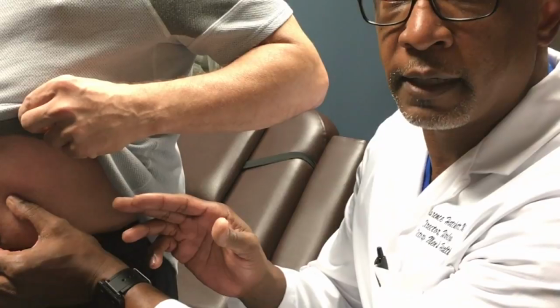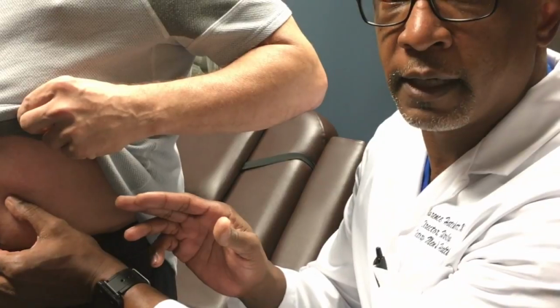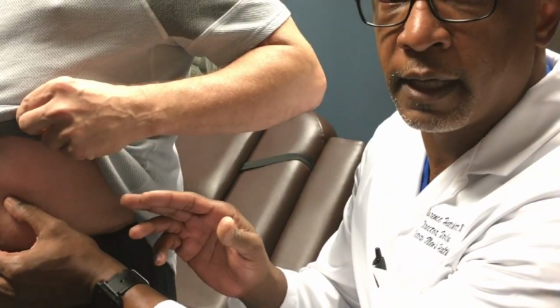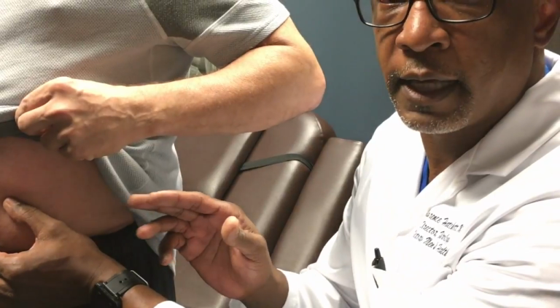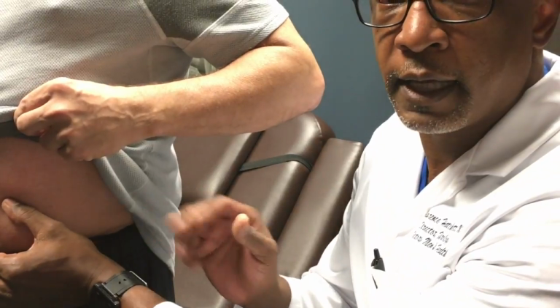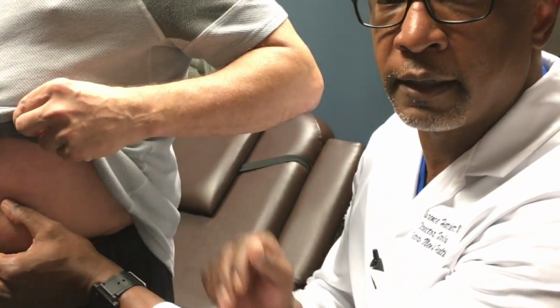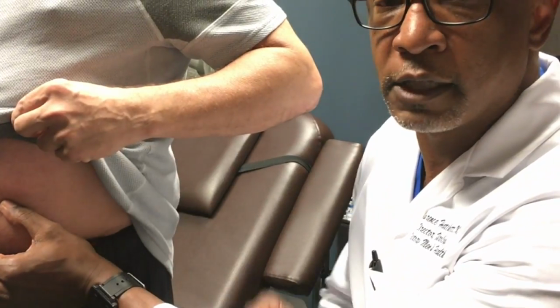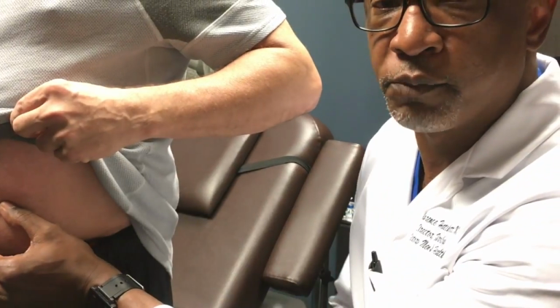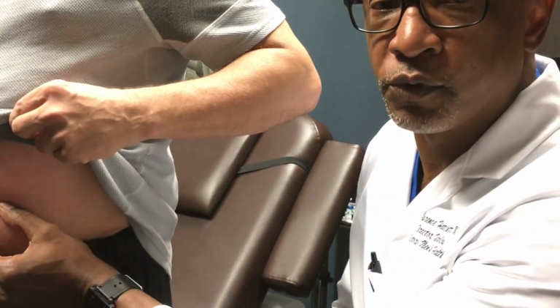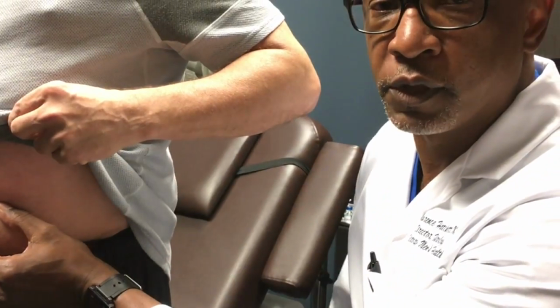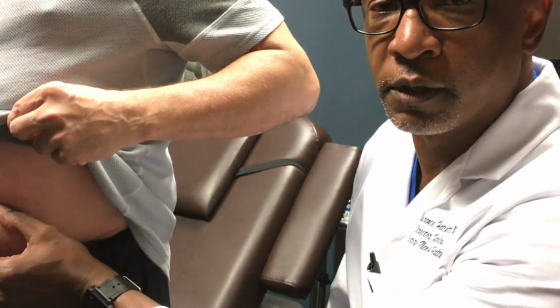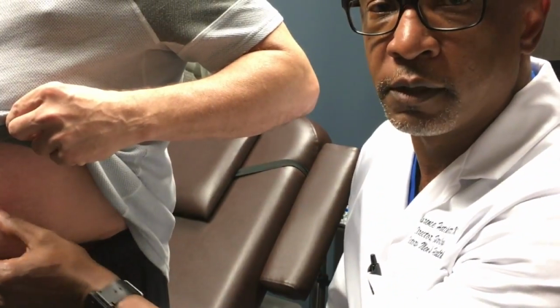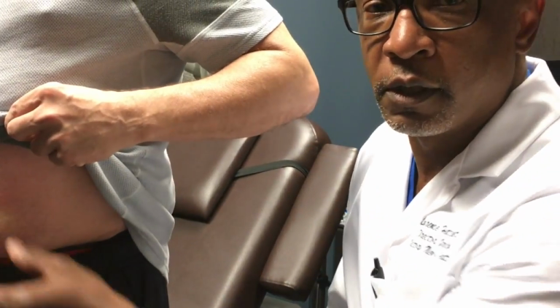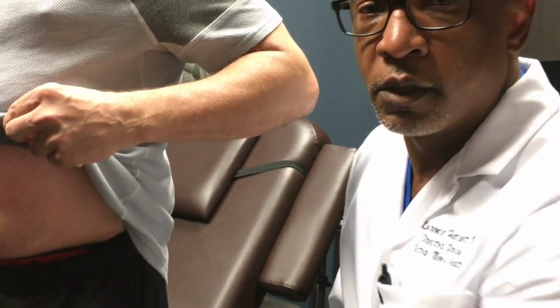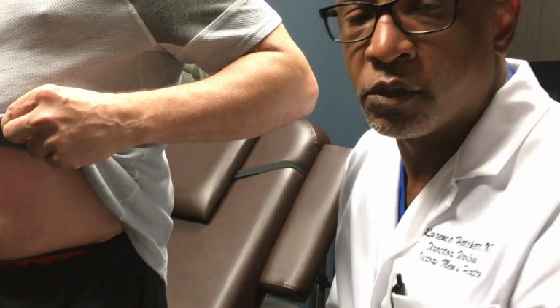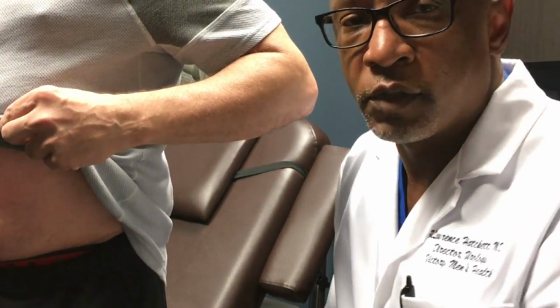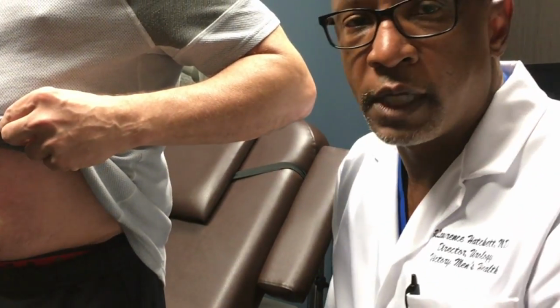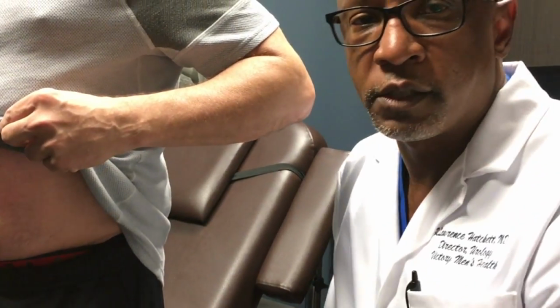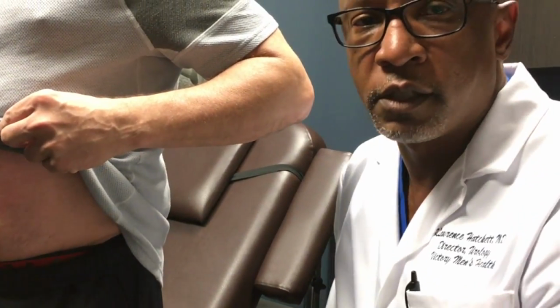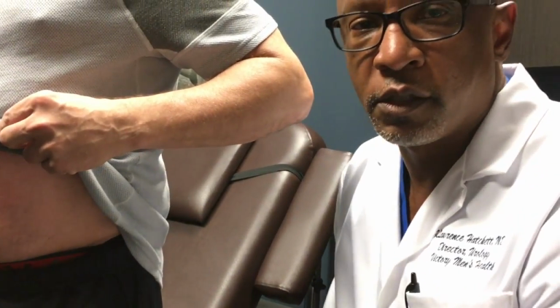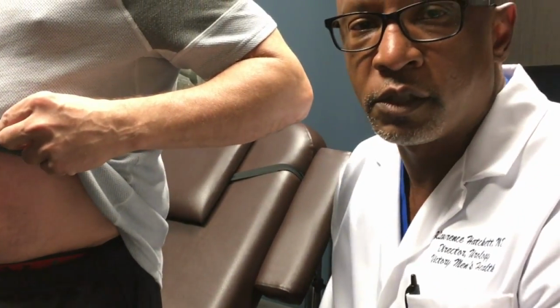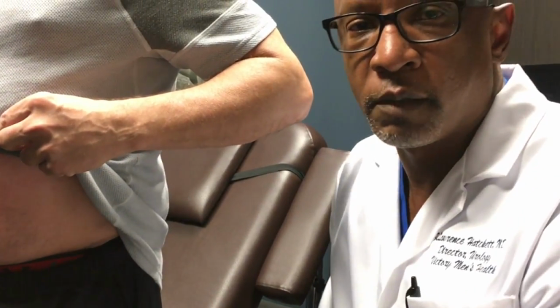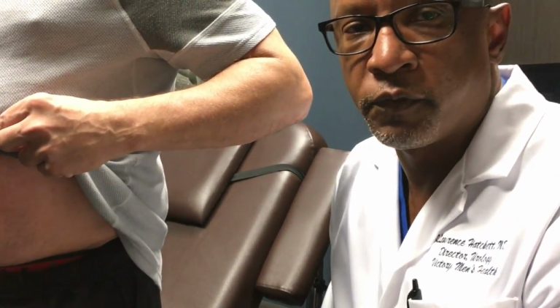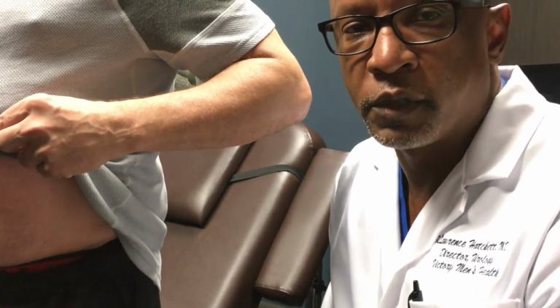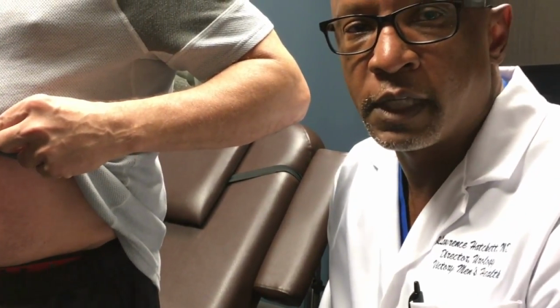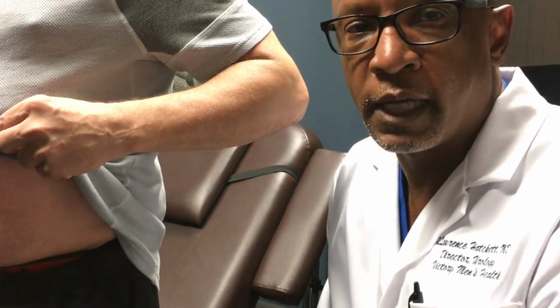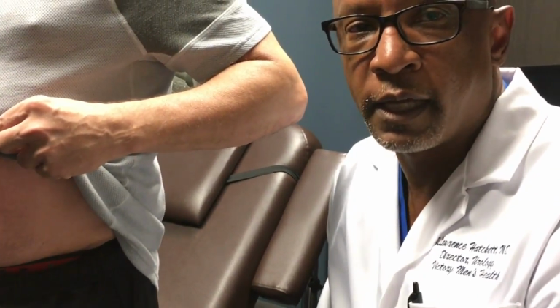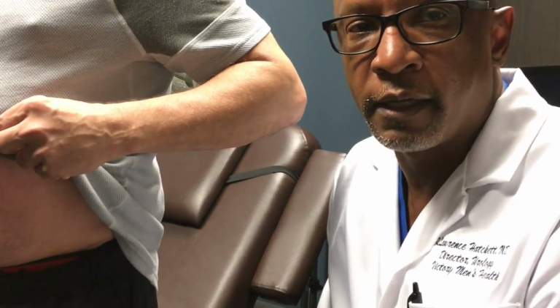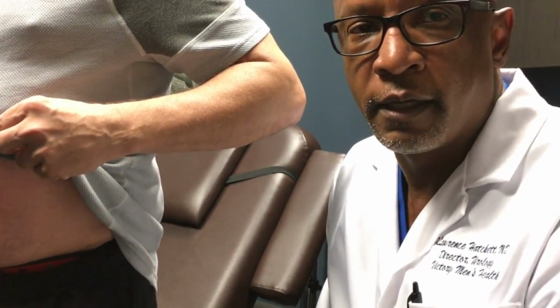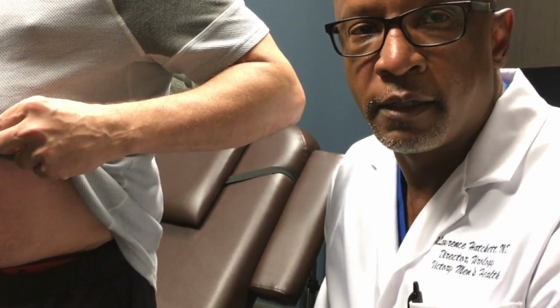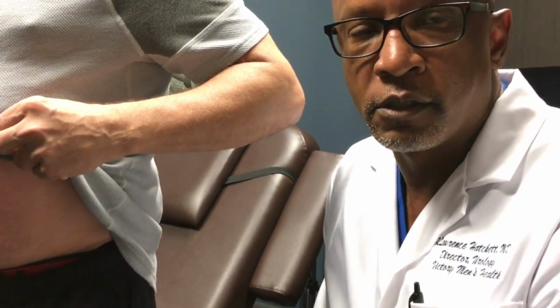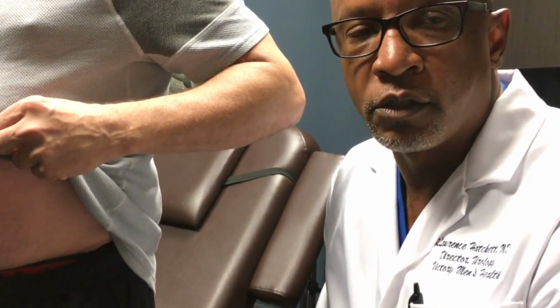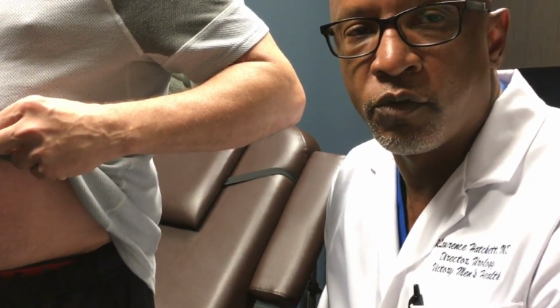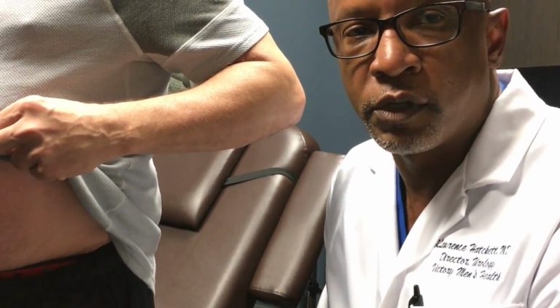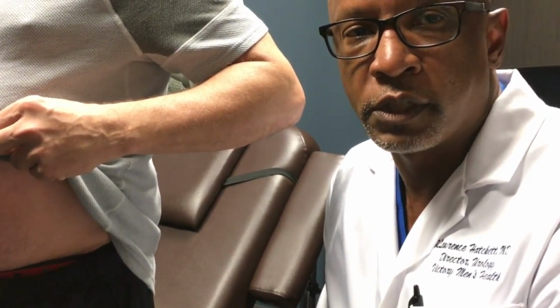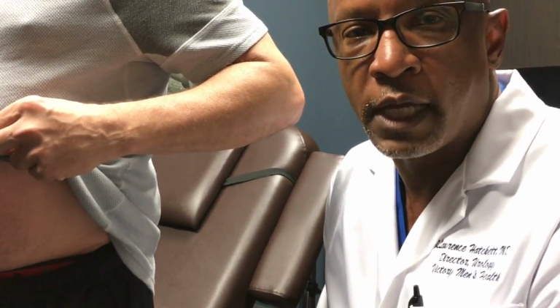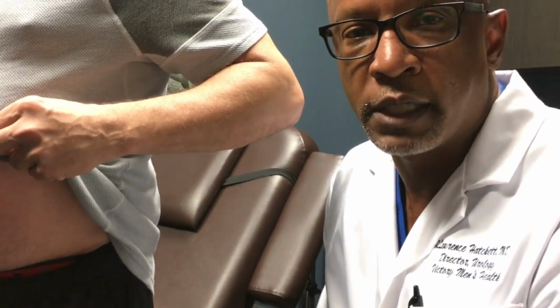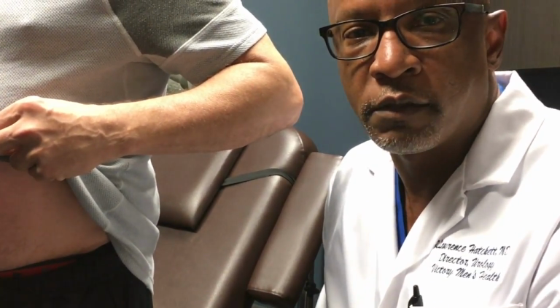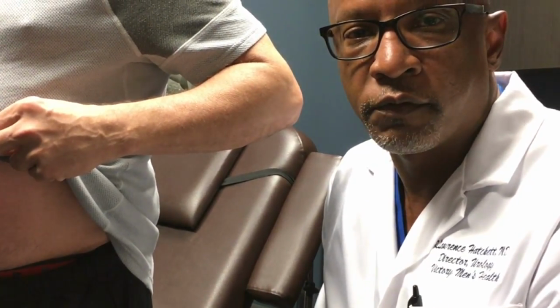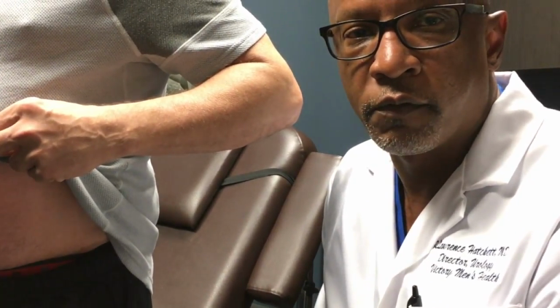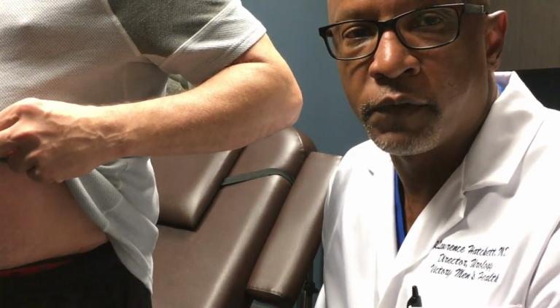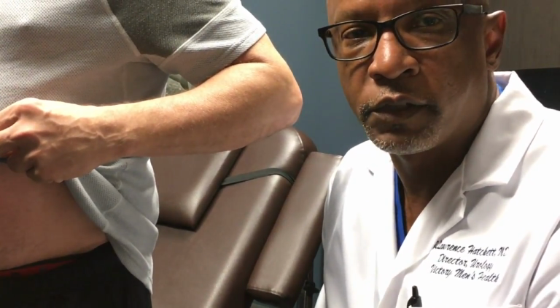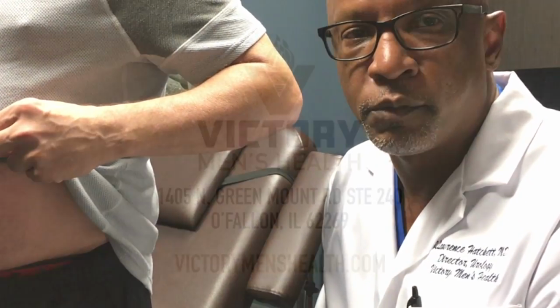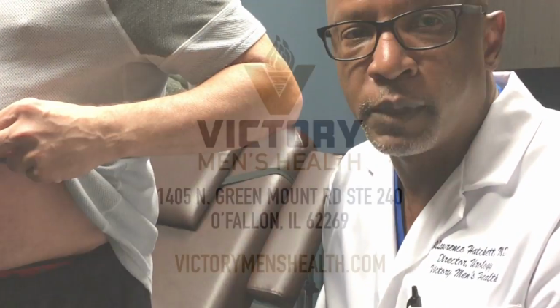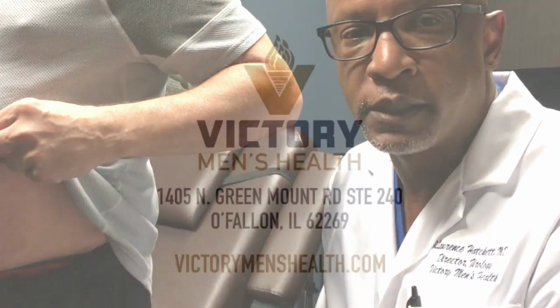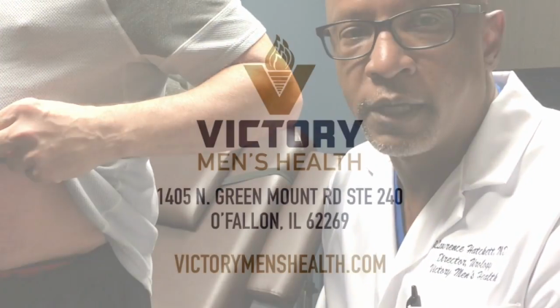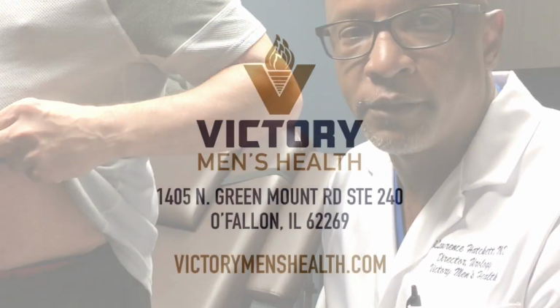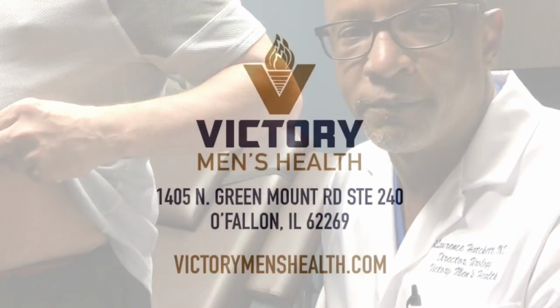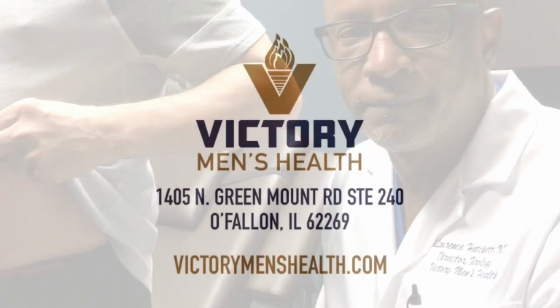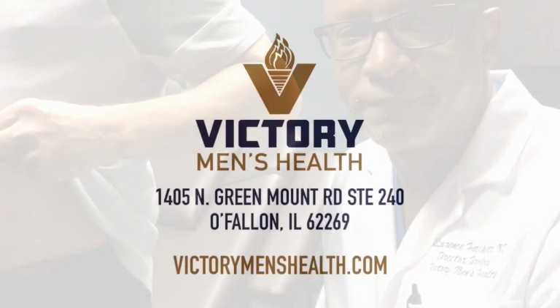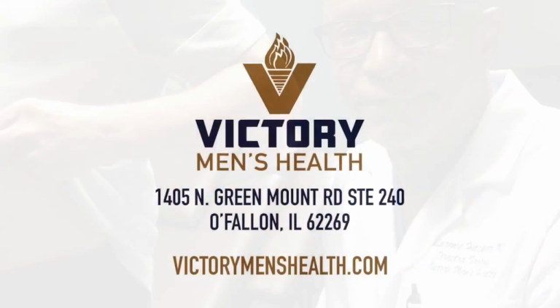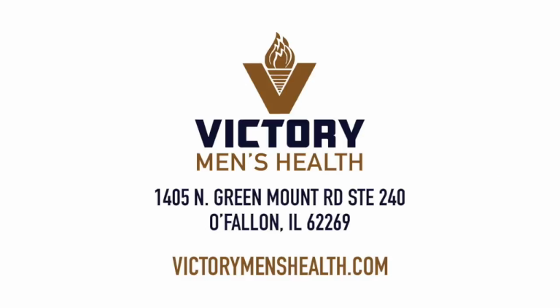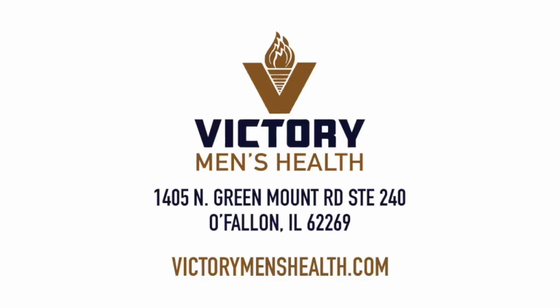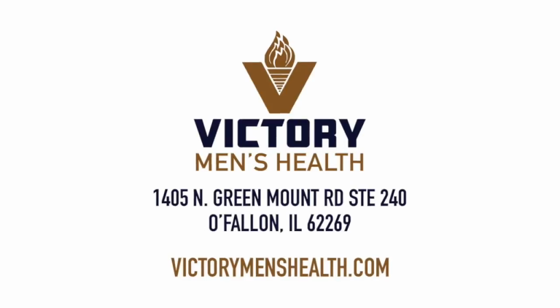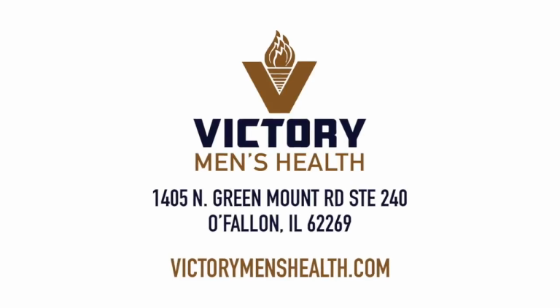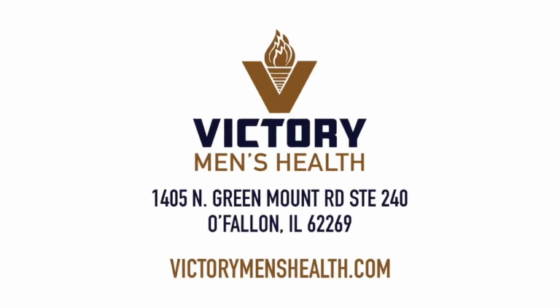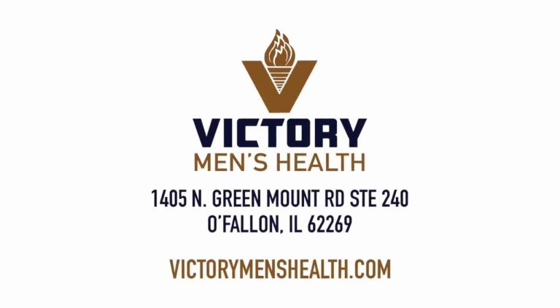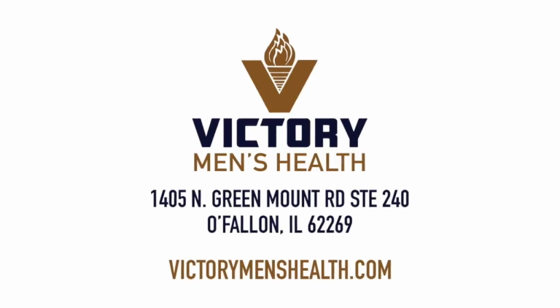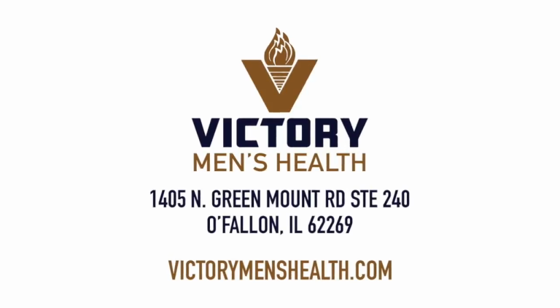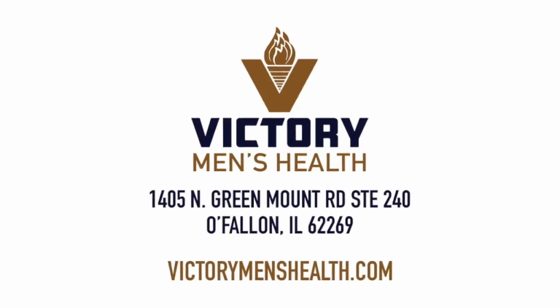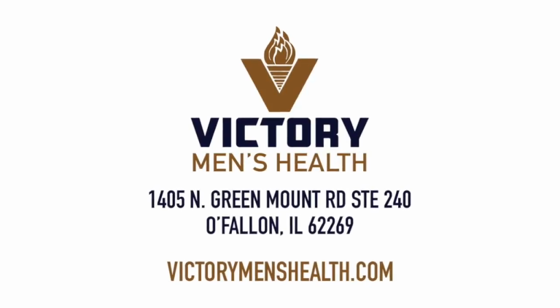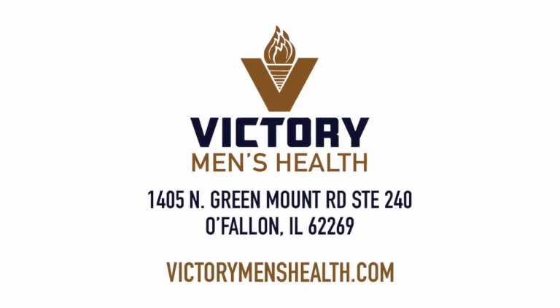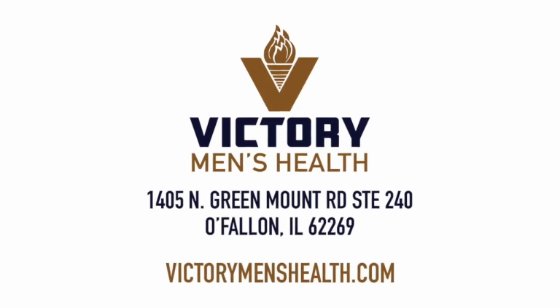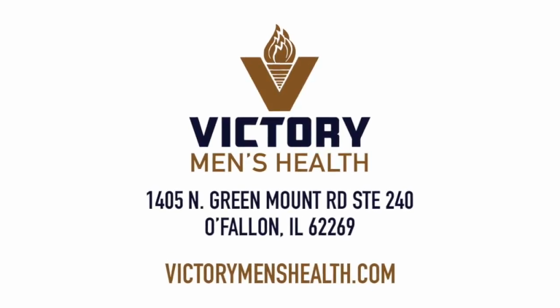So that's another tip for today. This is Lawrence Hatchett from Victory Men's Health.